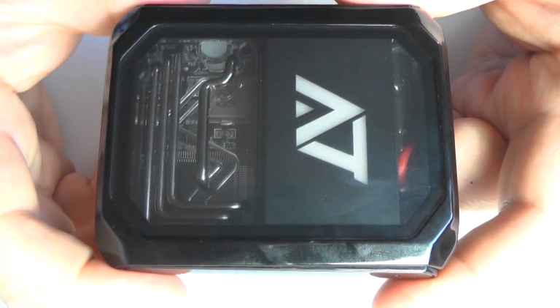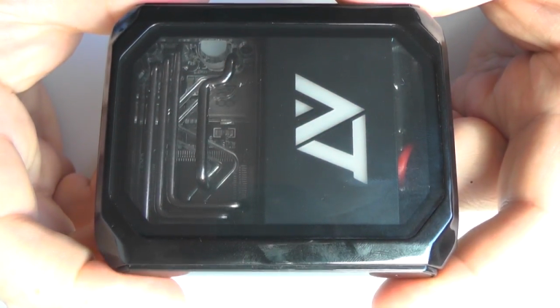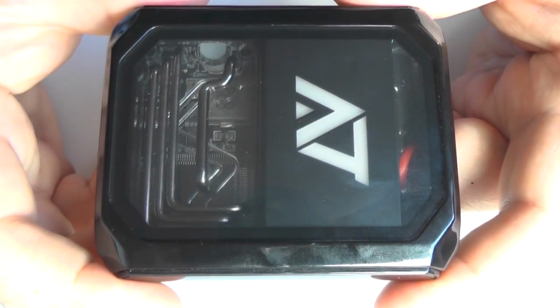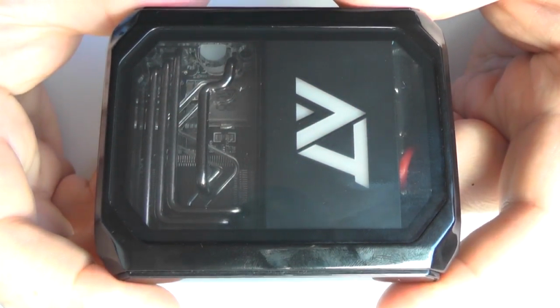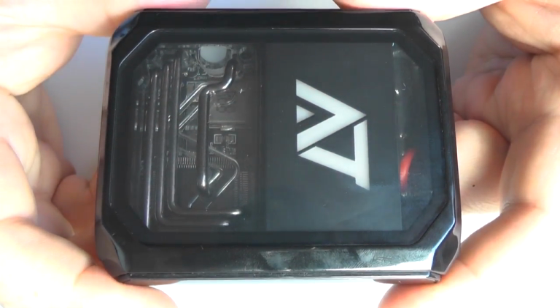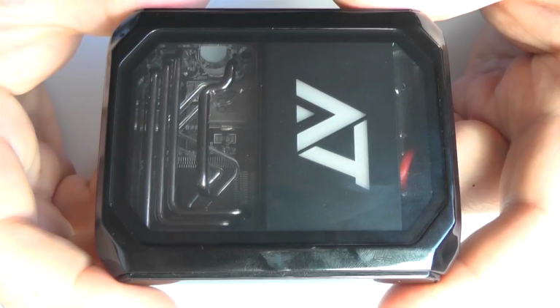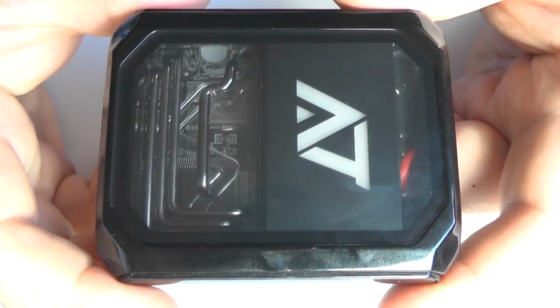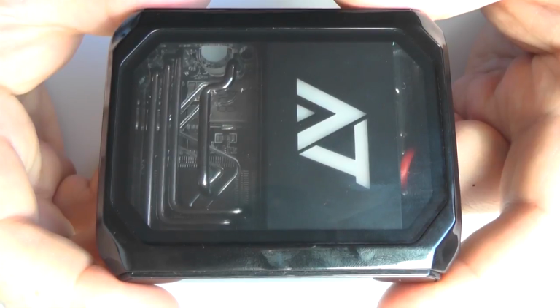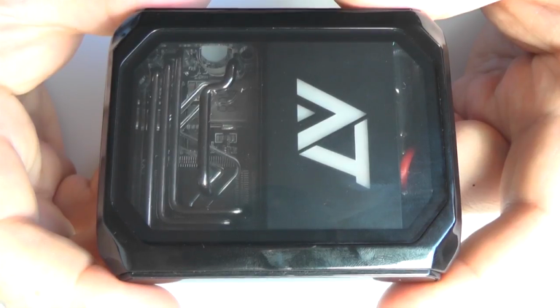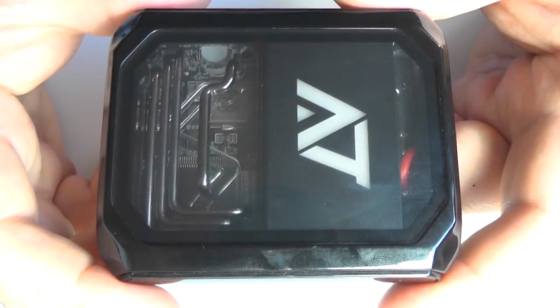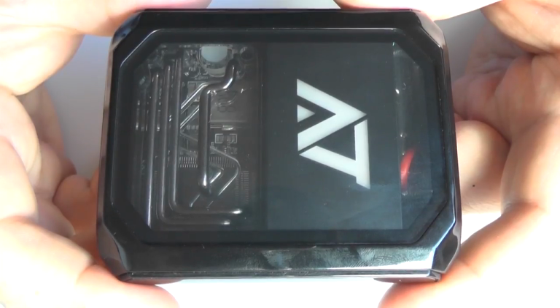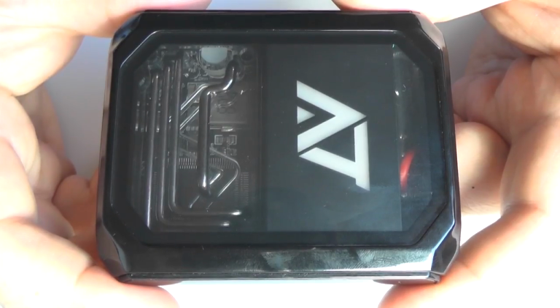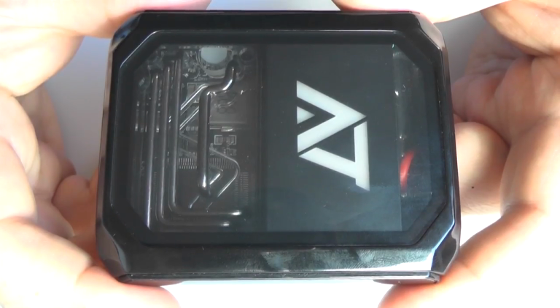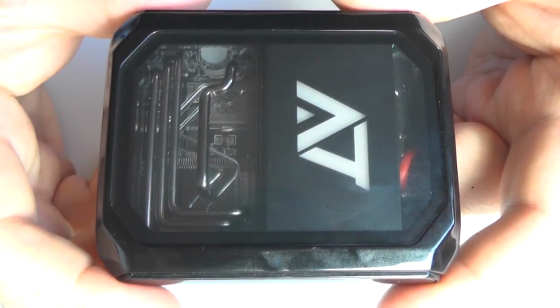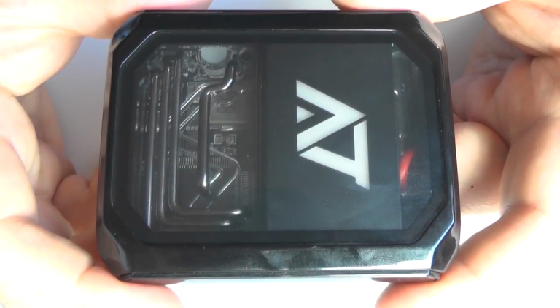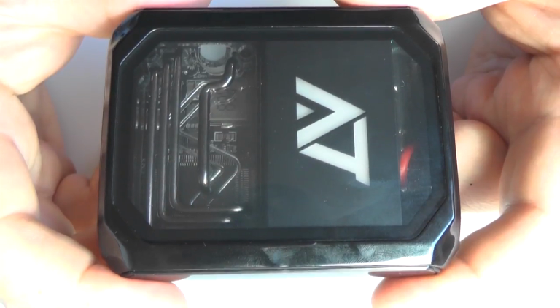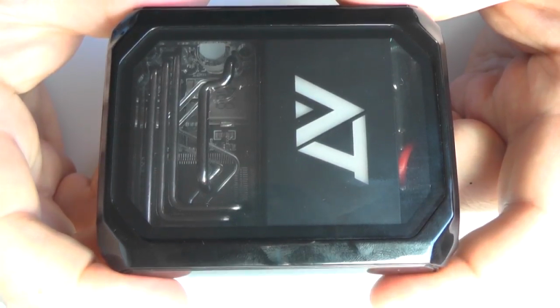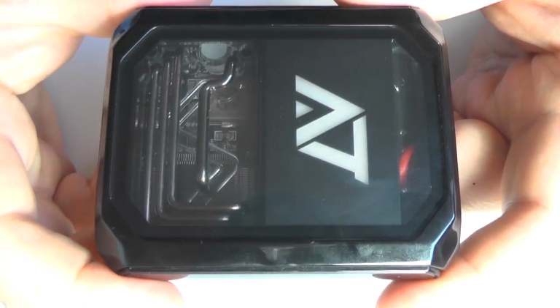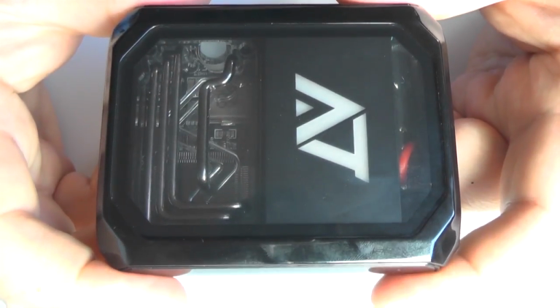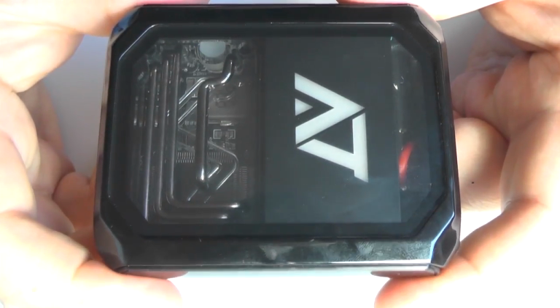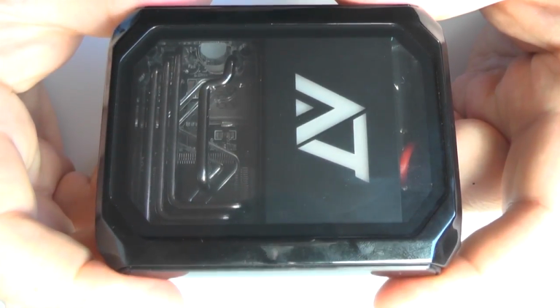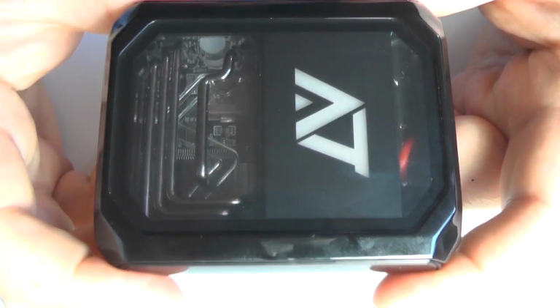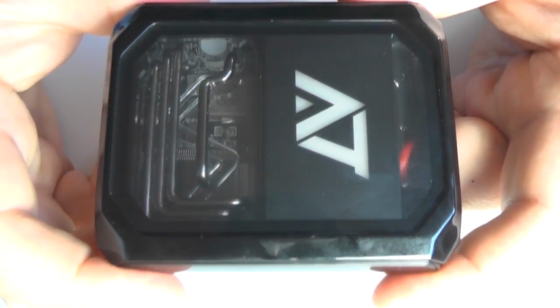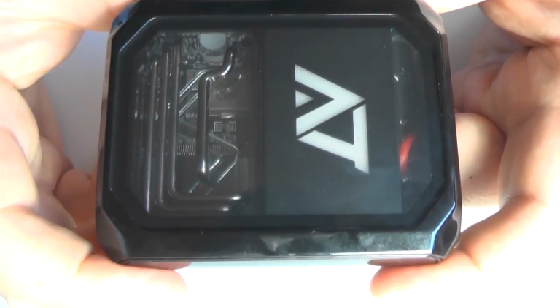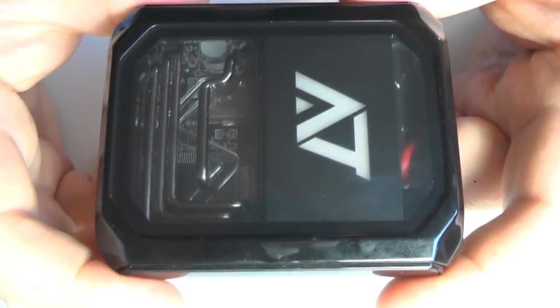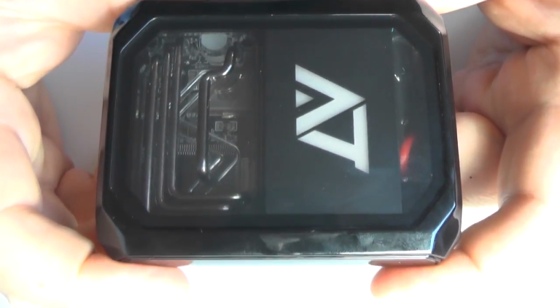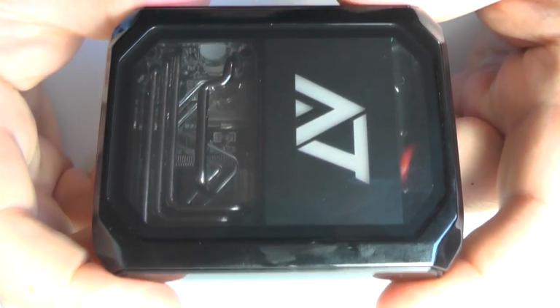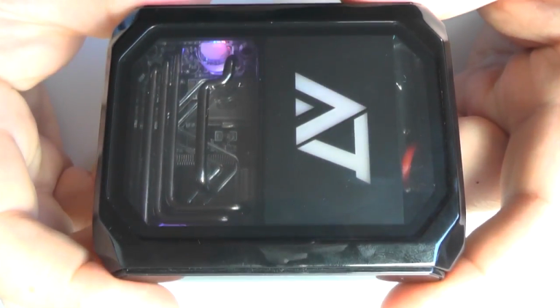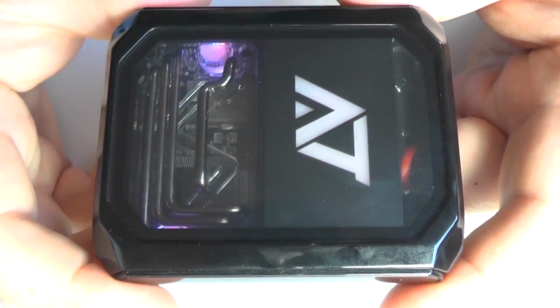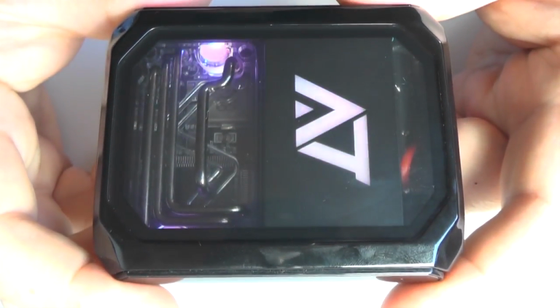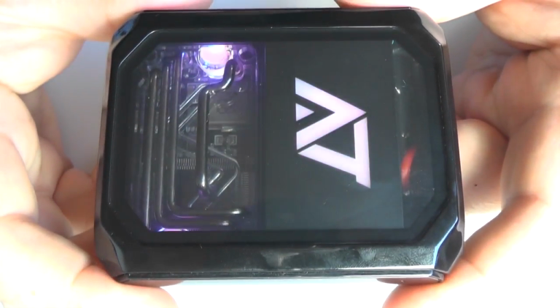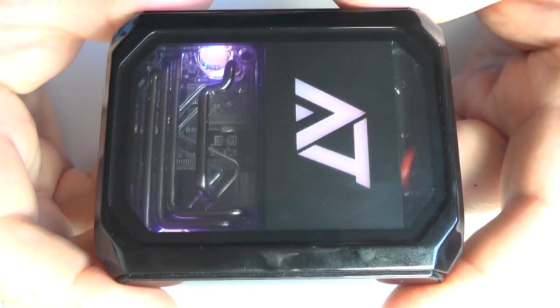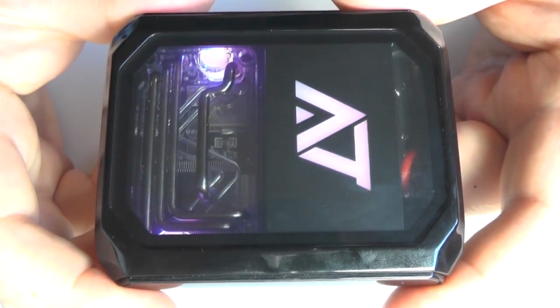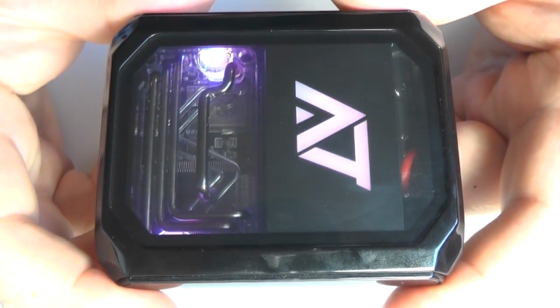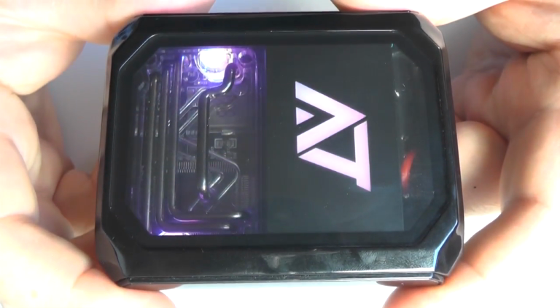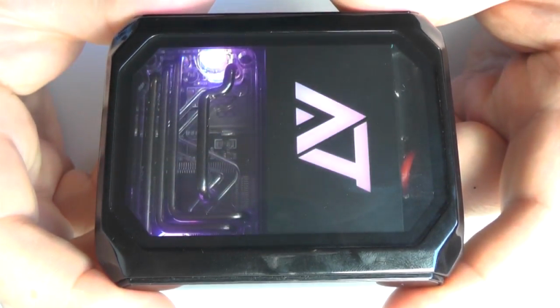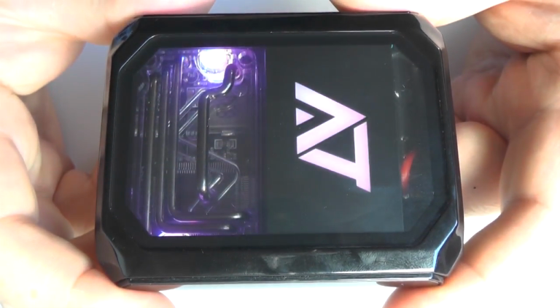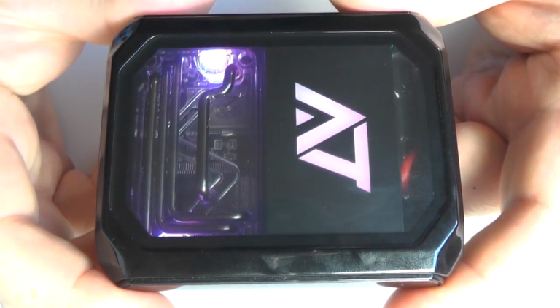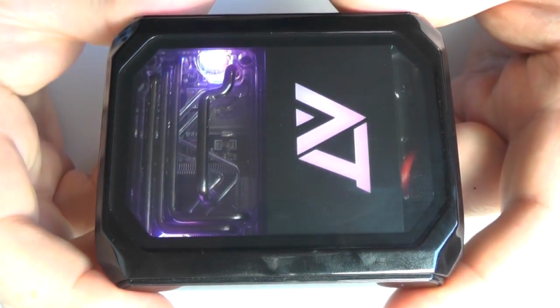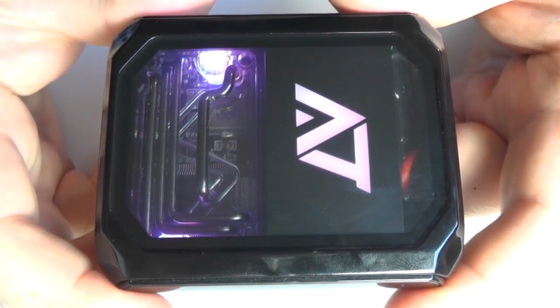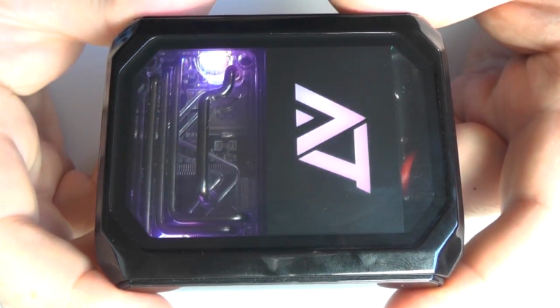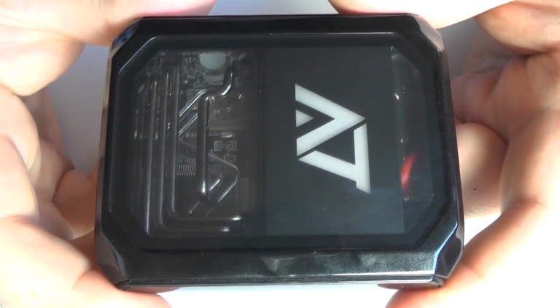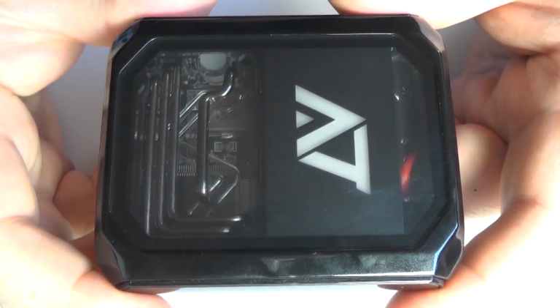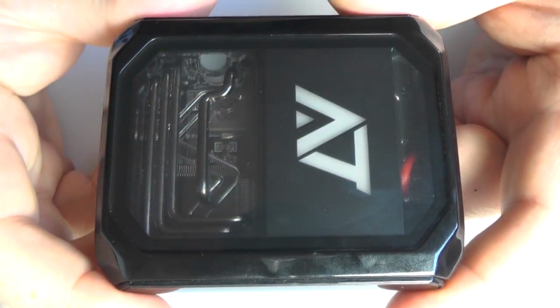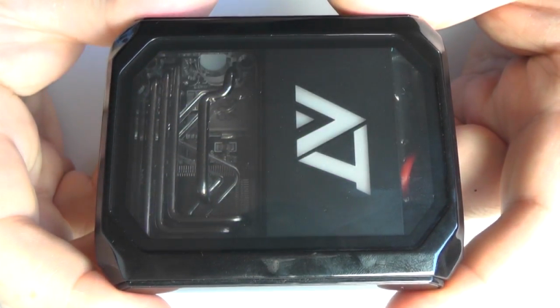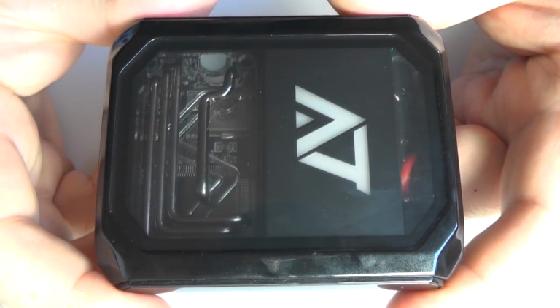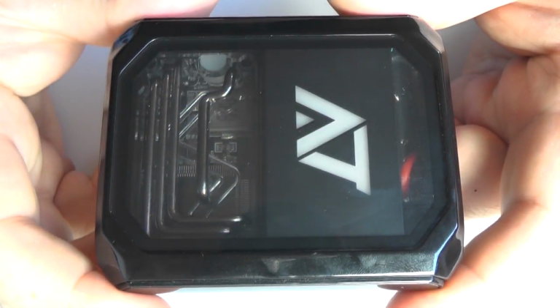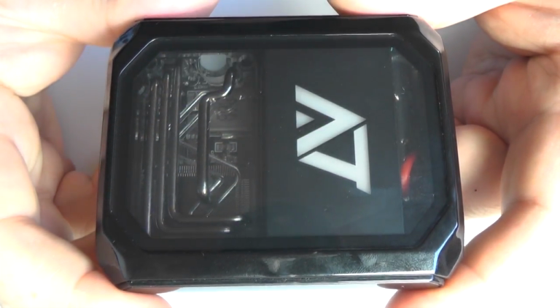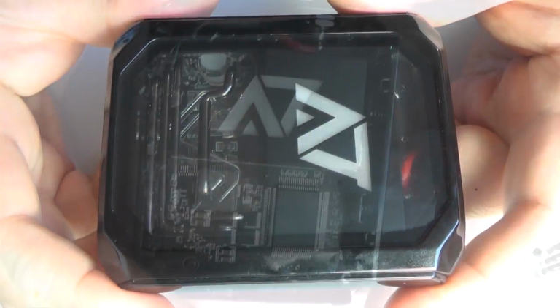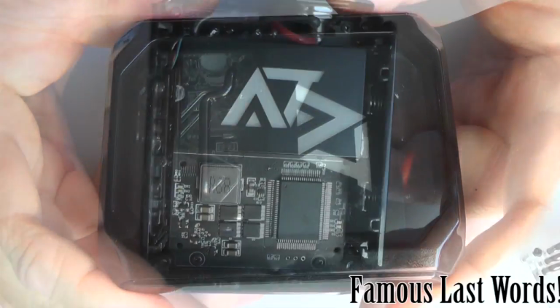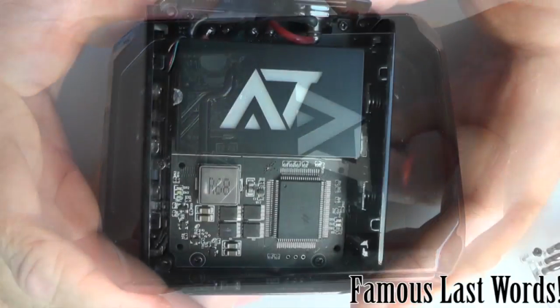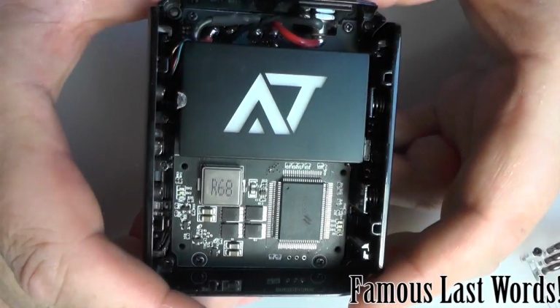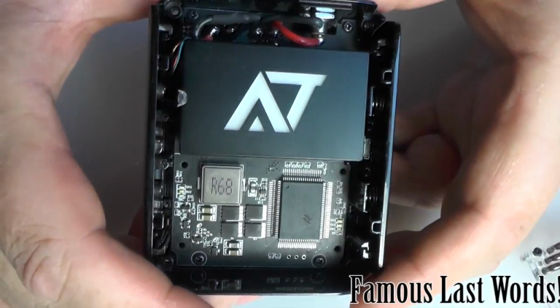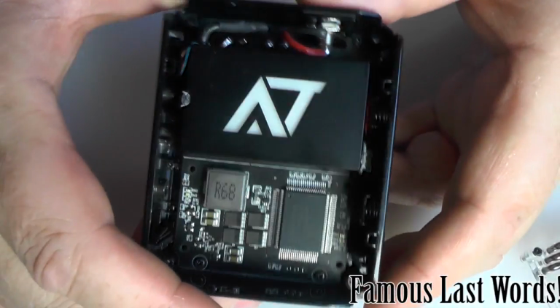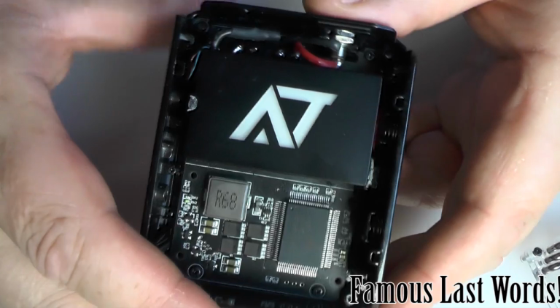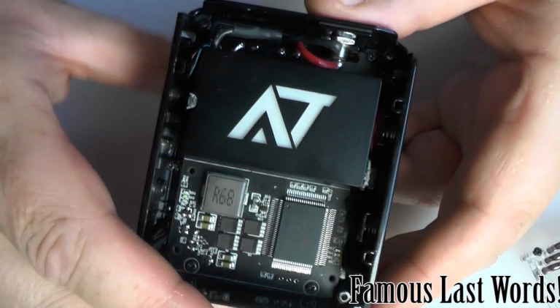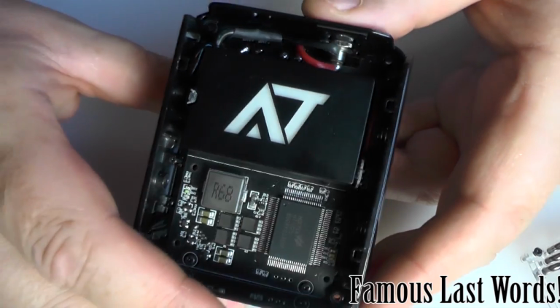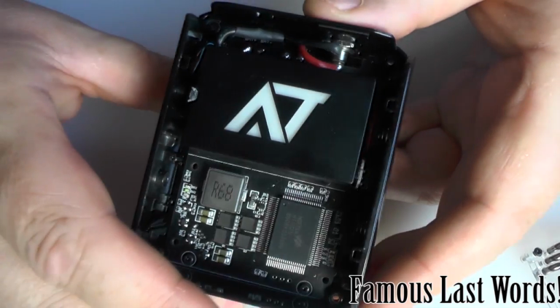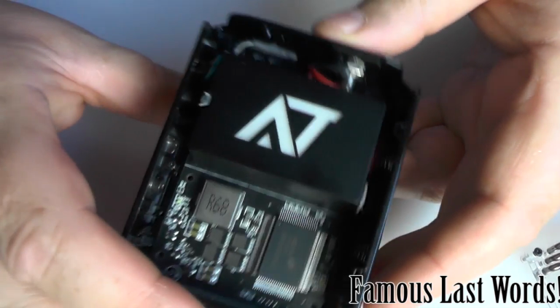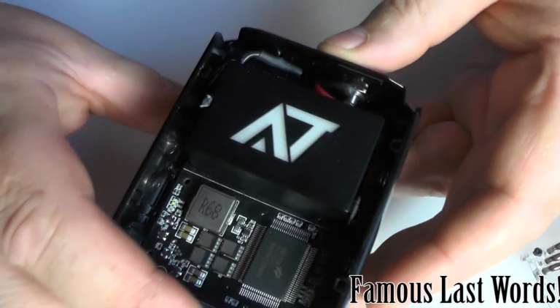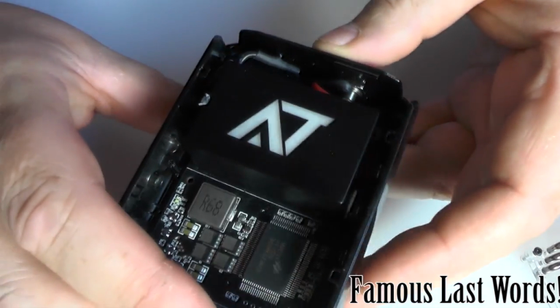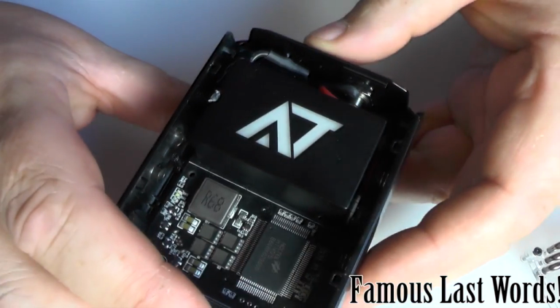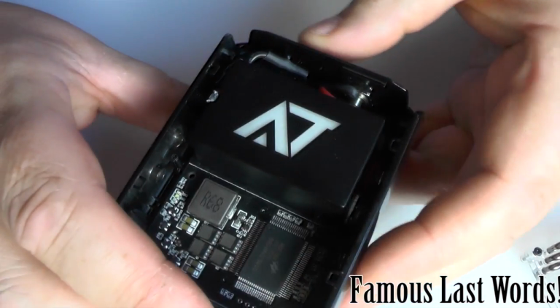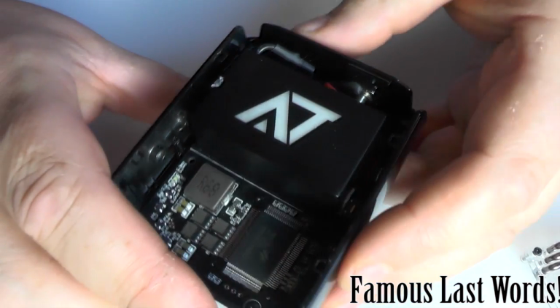Five clicks and that switches it off. Five clicks and it switches back on. Now I've just taken this to bits, or as to bits as I'm happy to do.